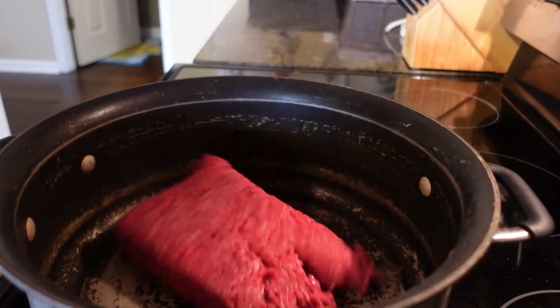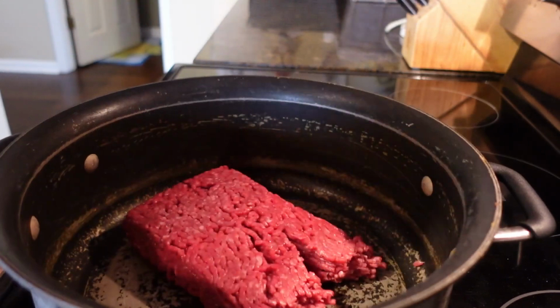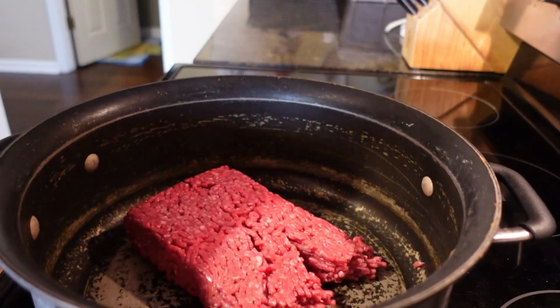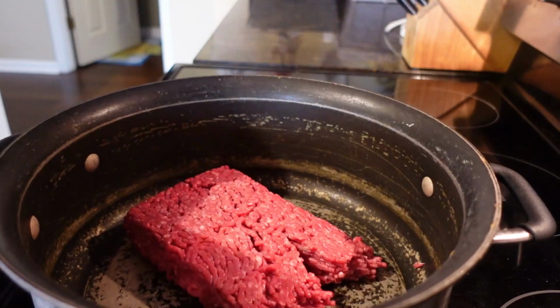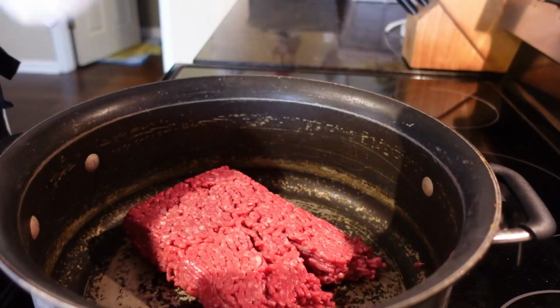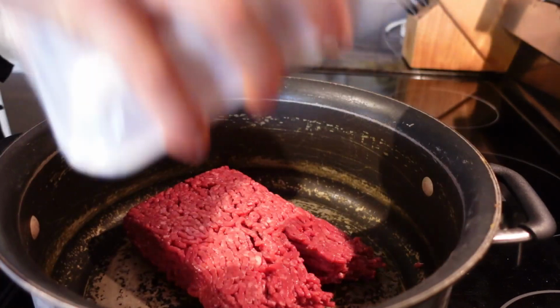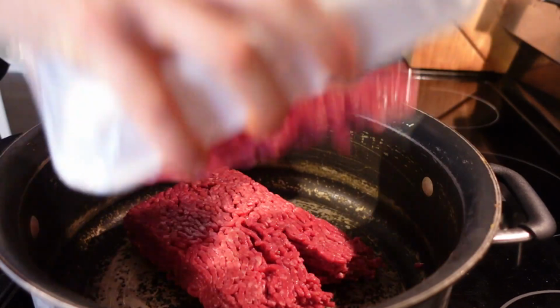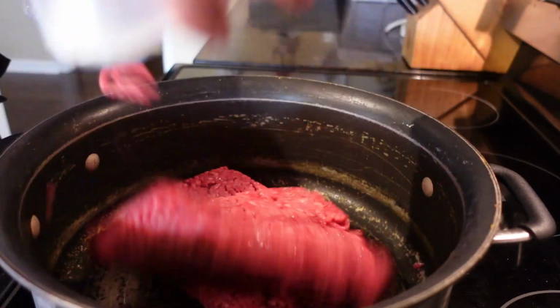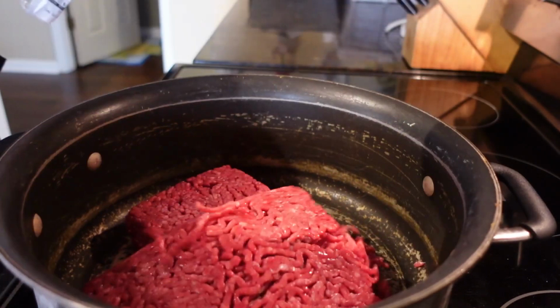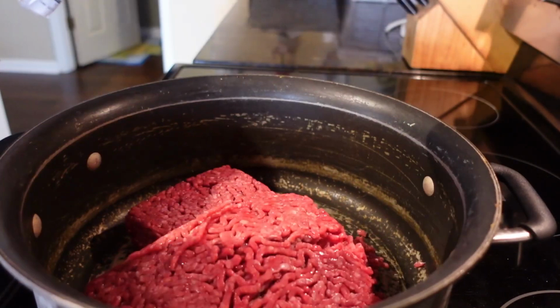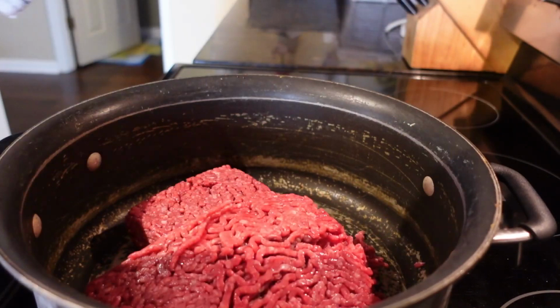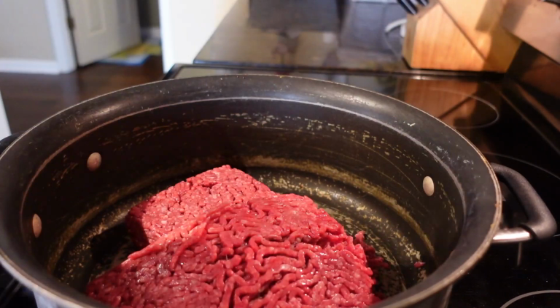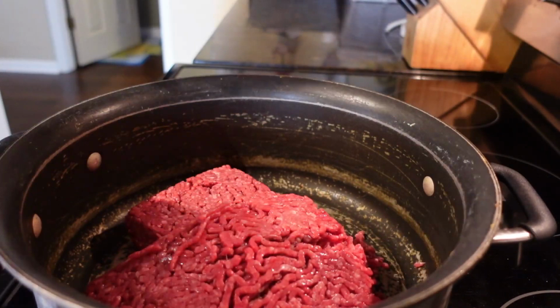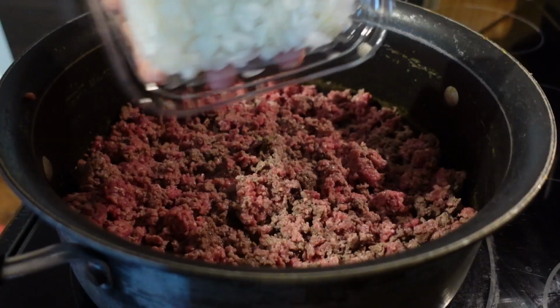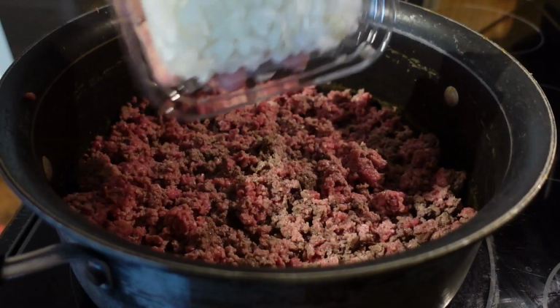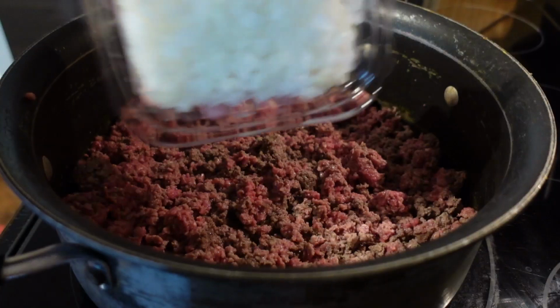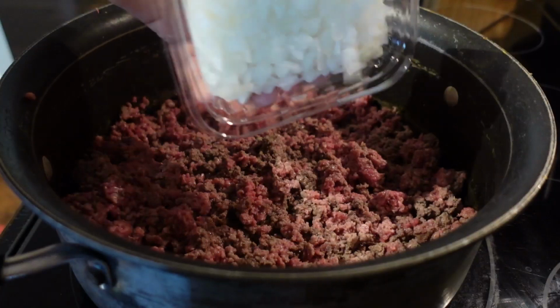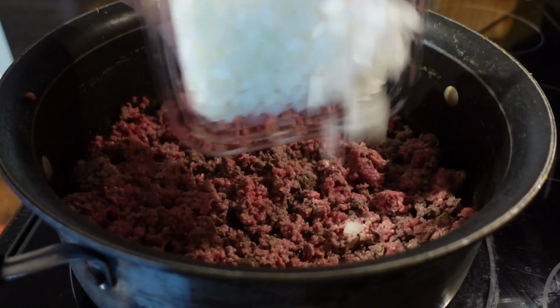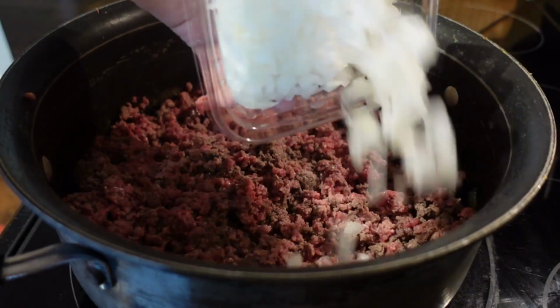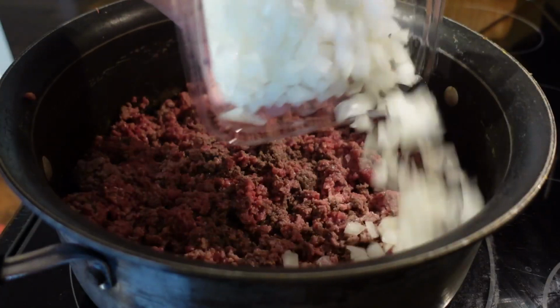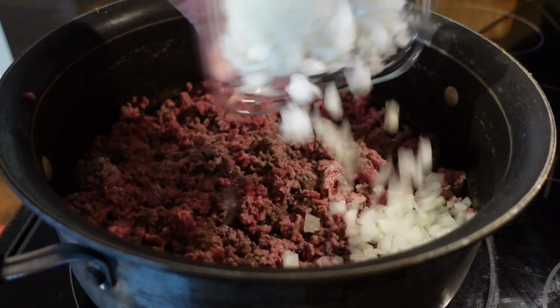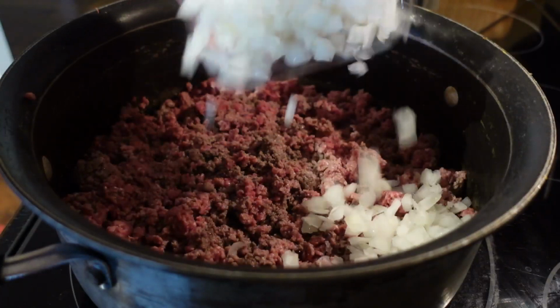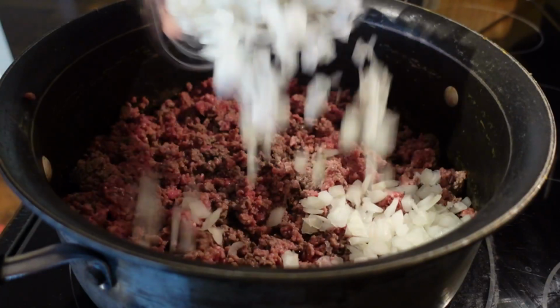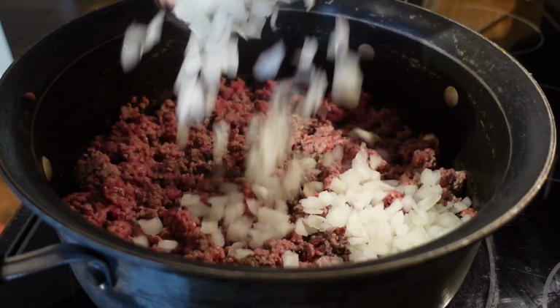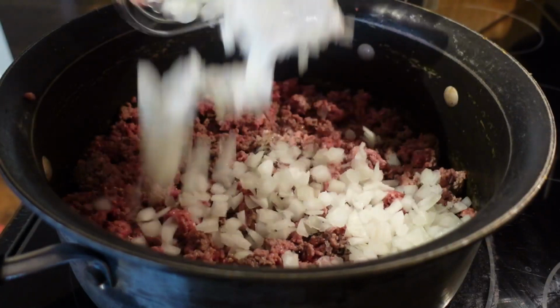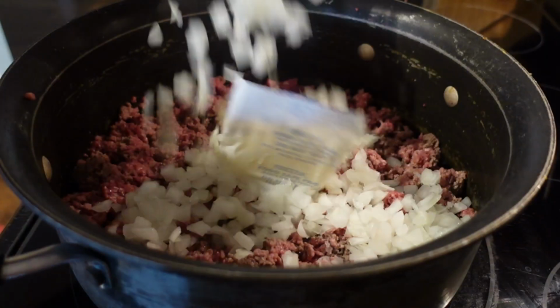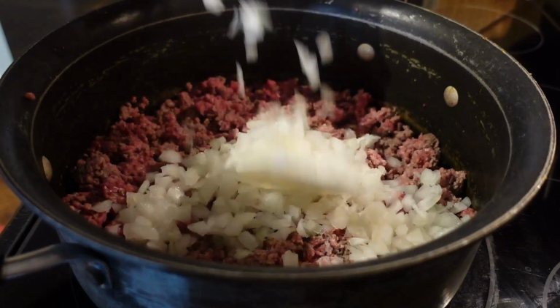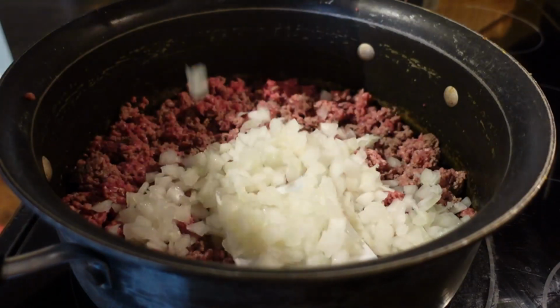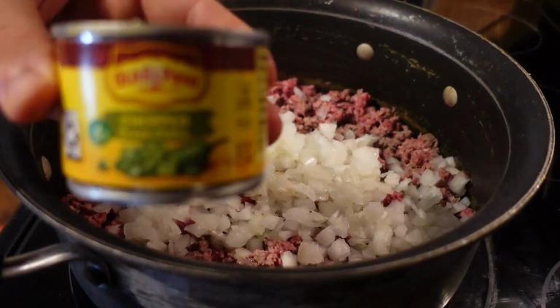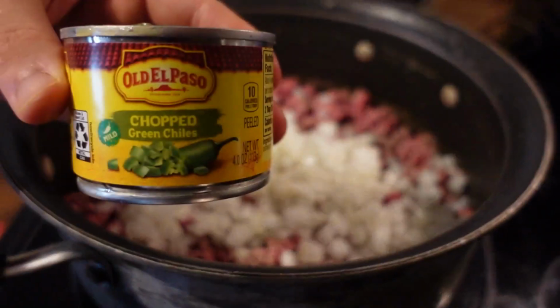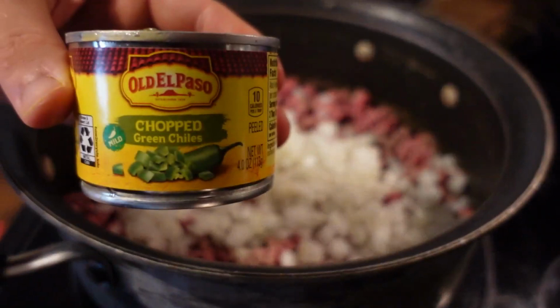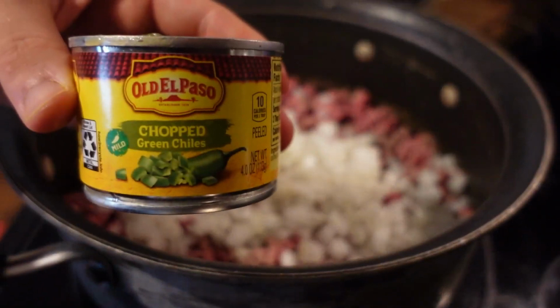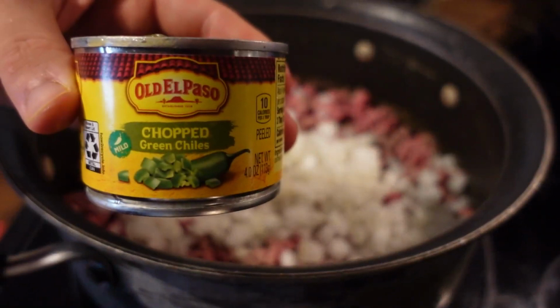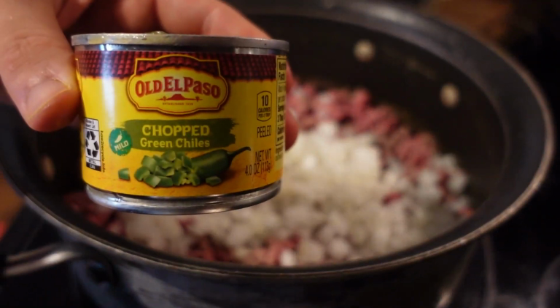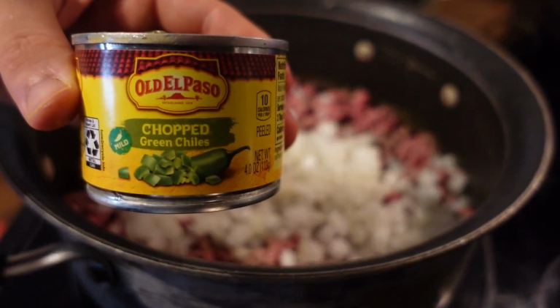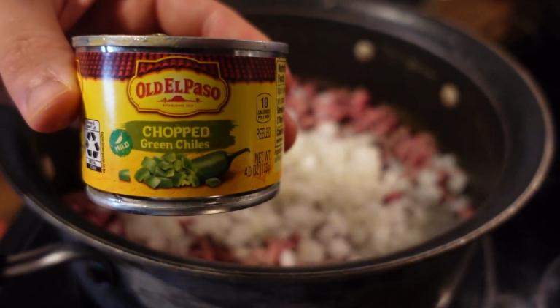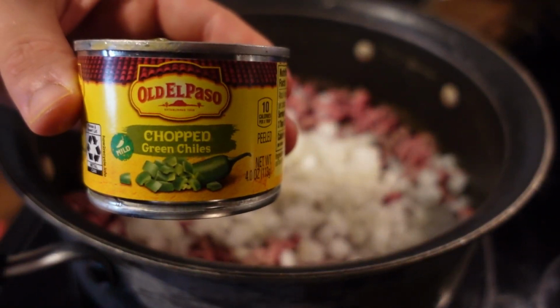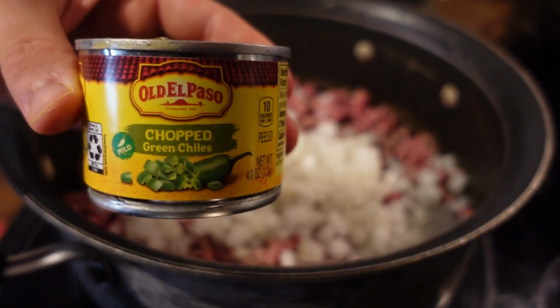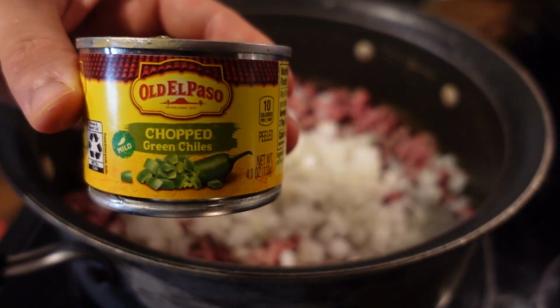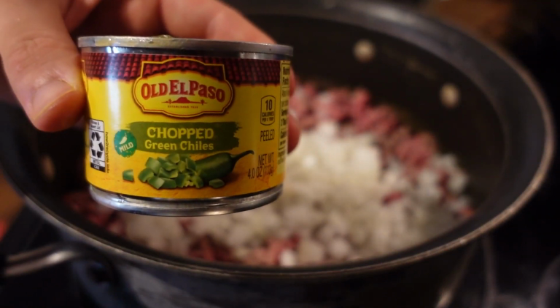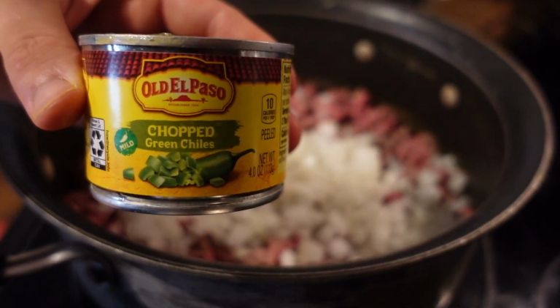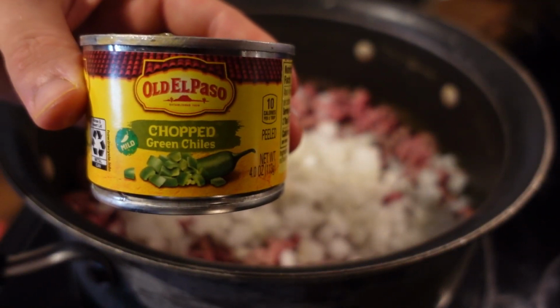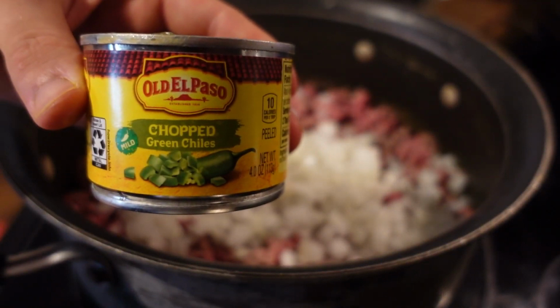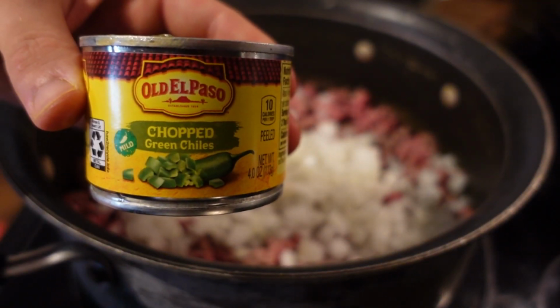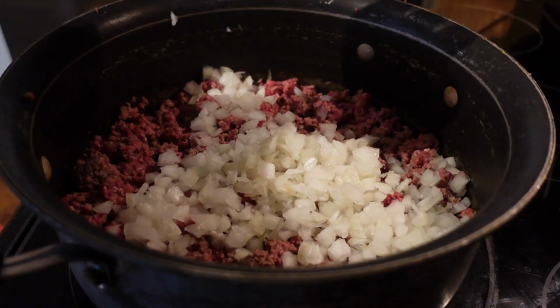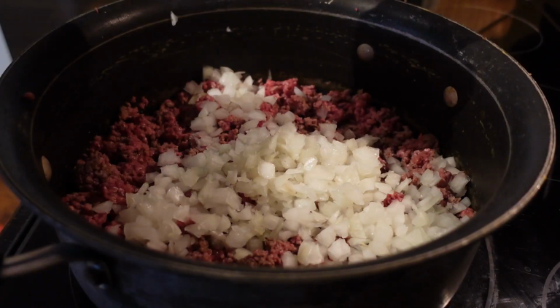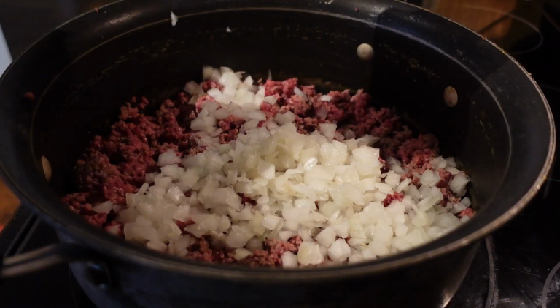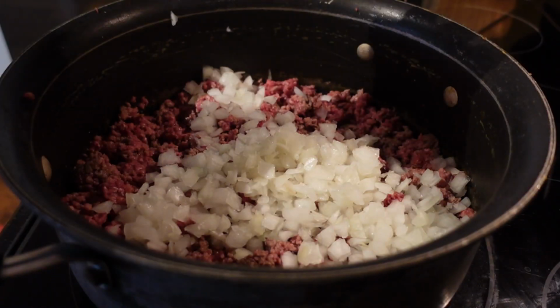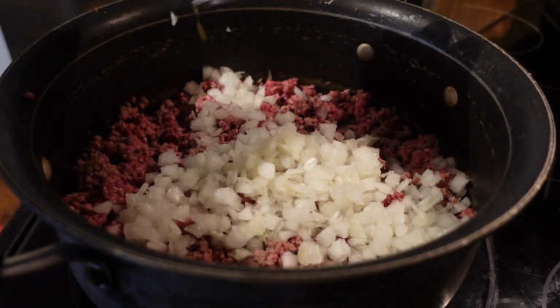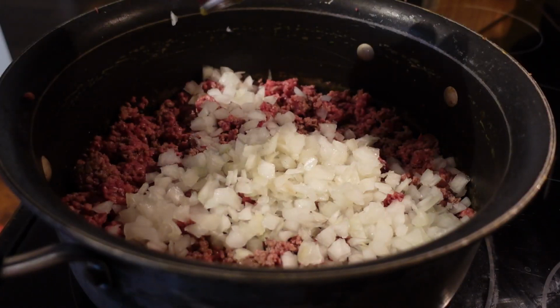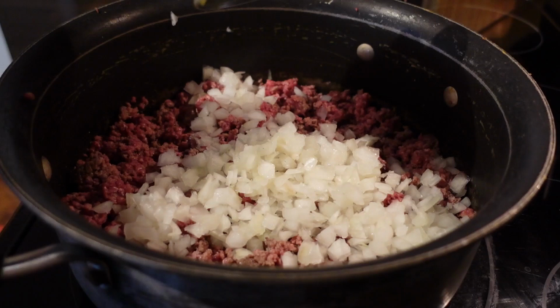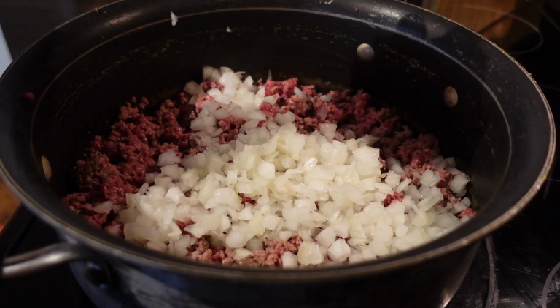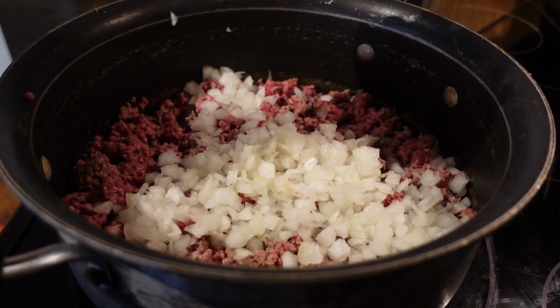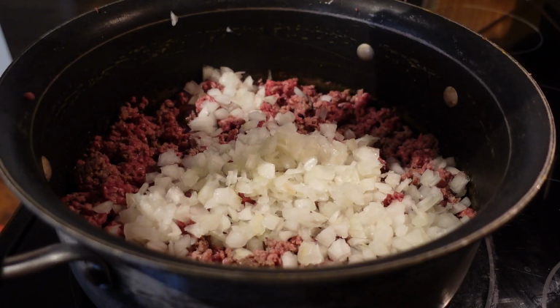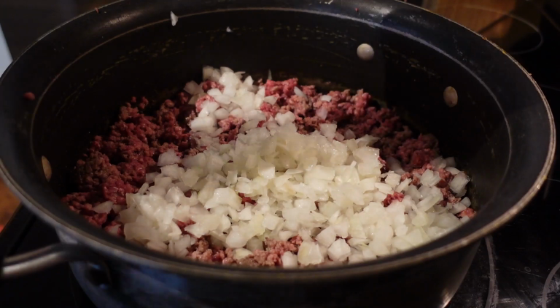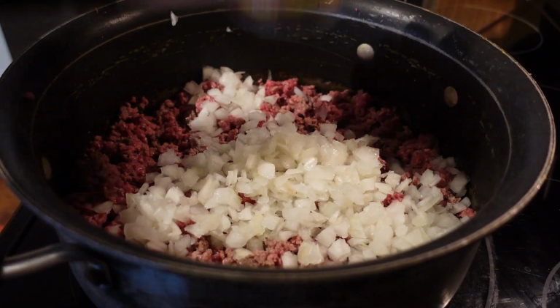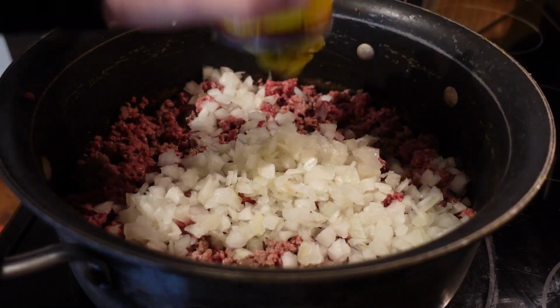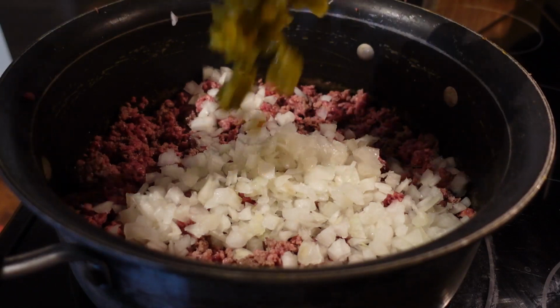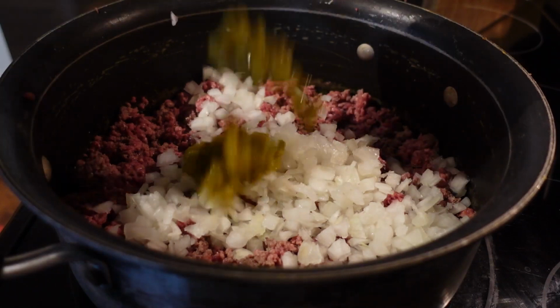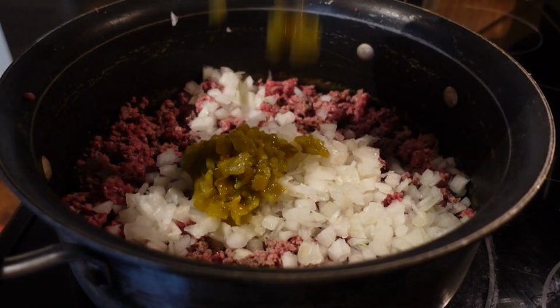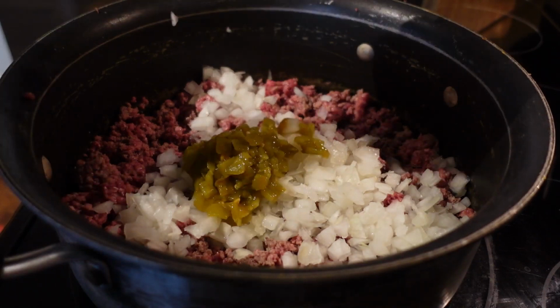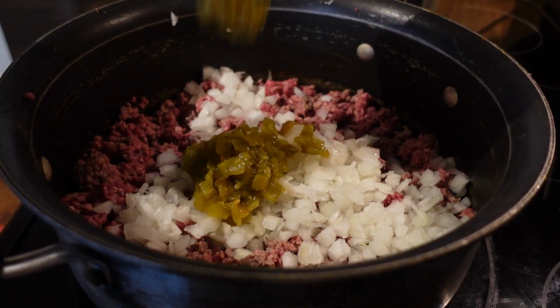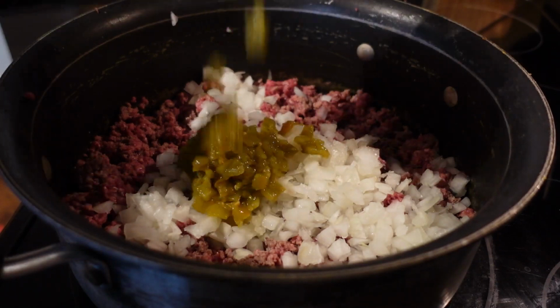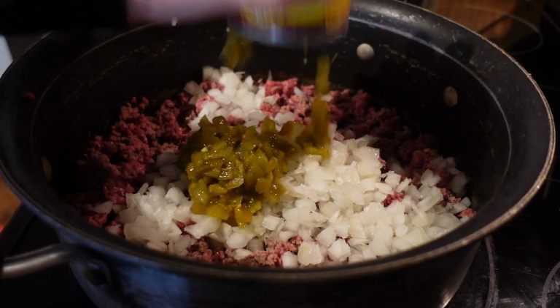Two pounds of lean ground beef — add a diced onion, chopped green chilies, mix it and let it brown.